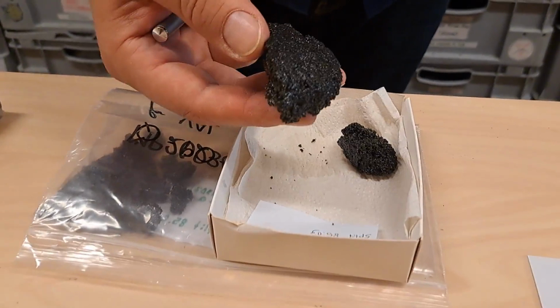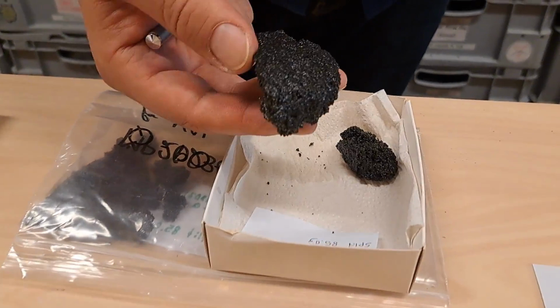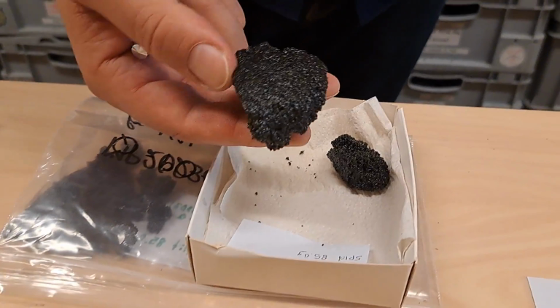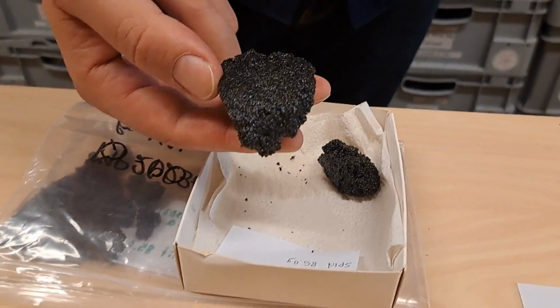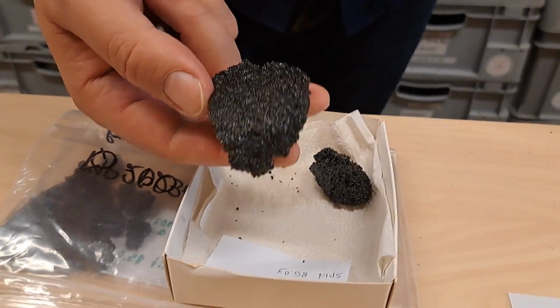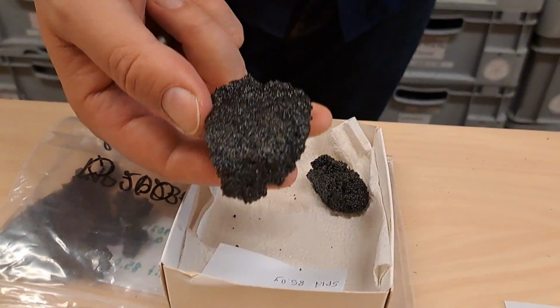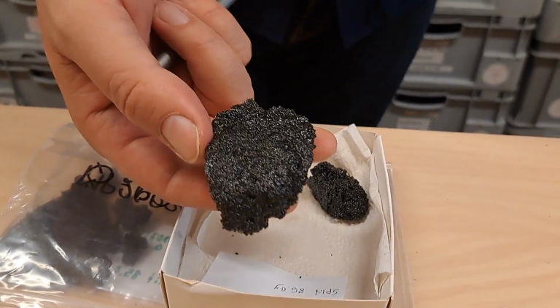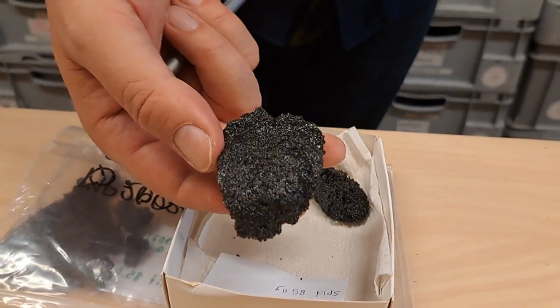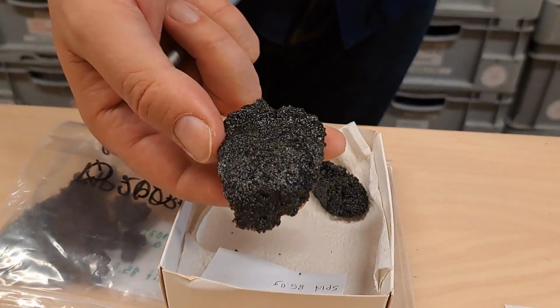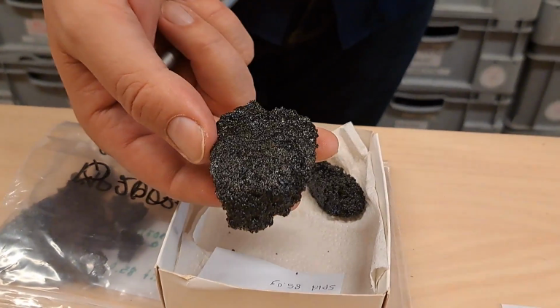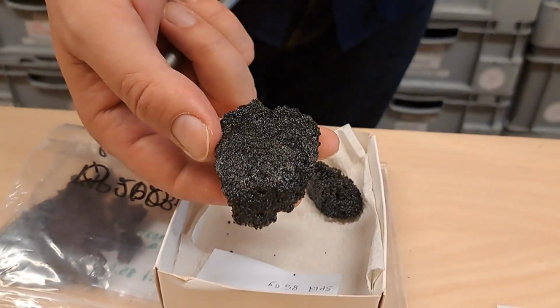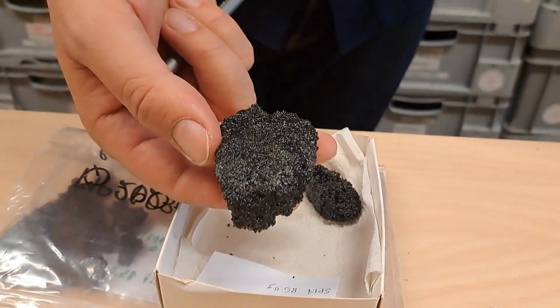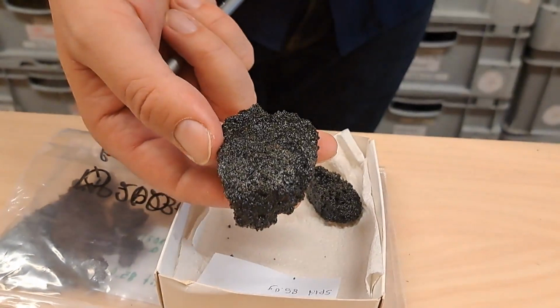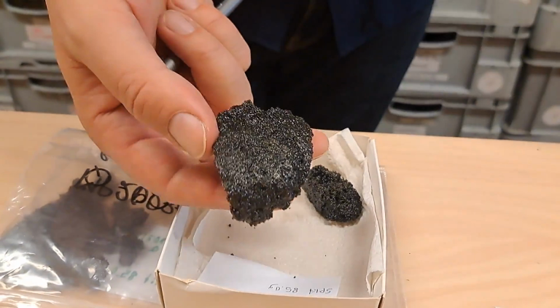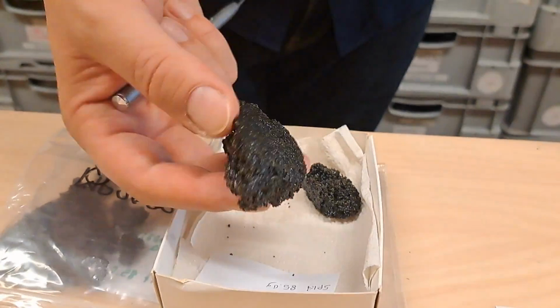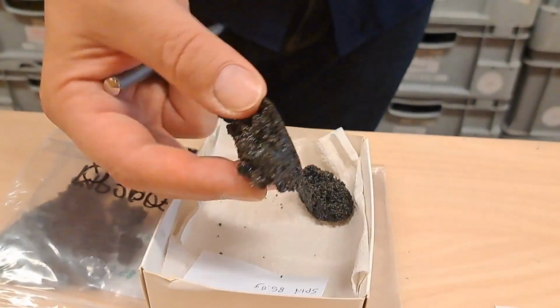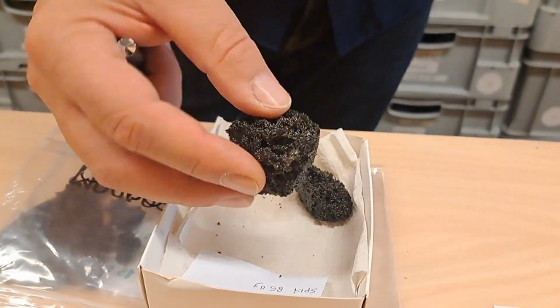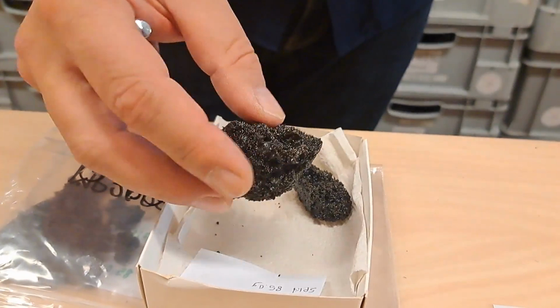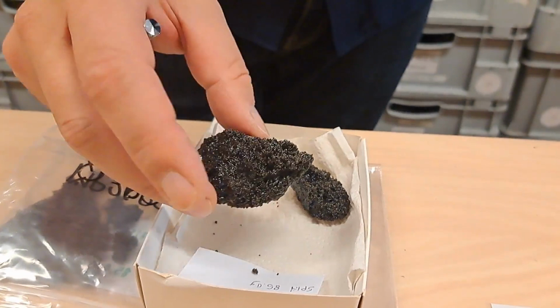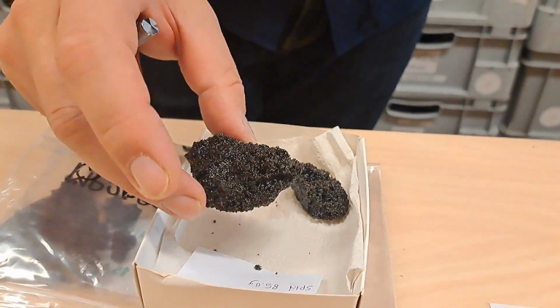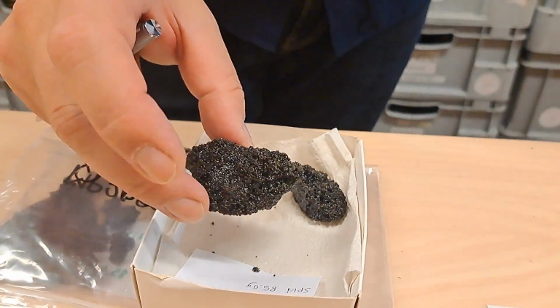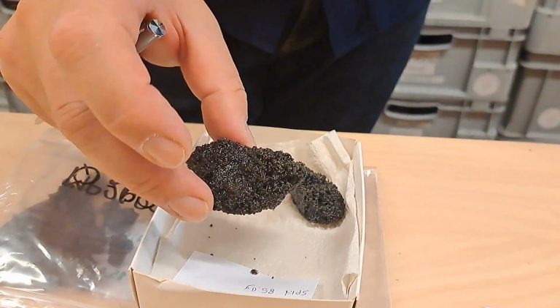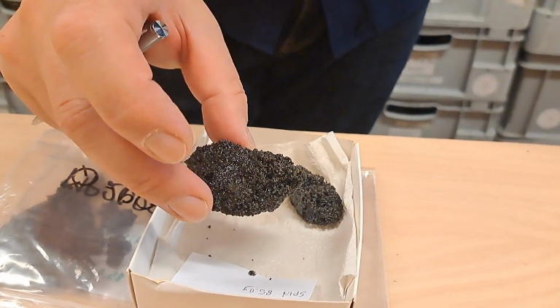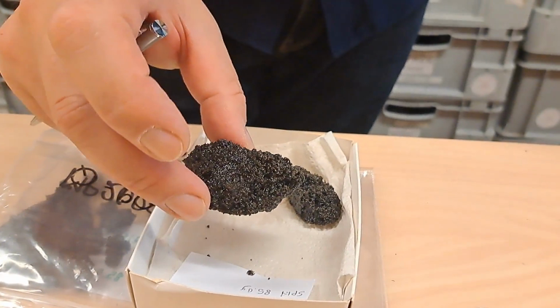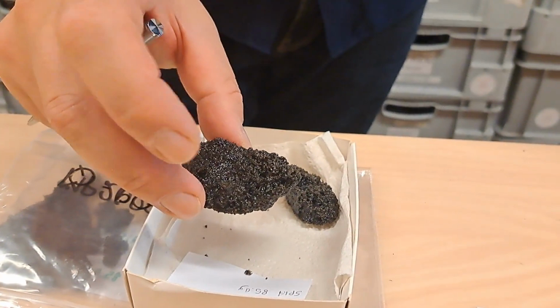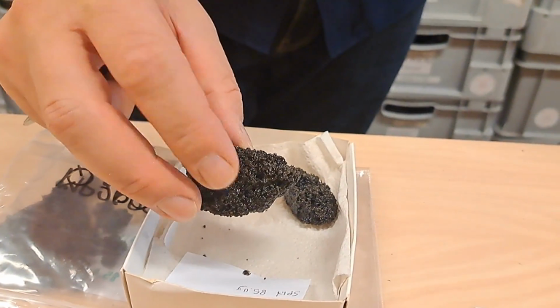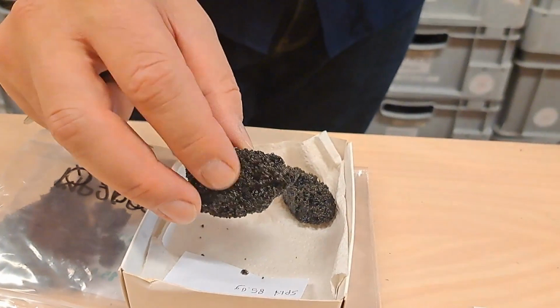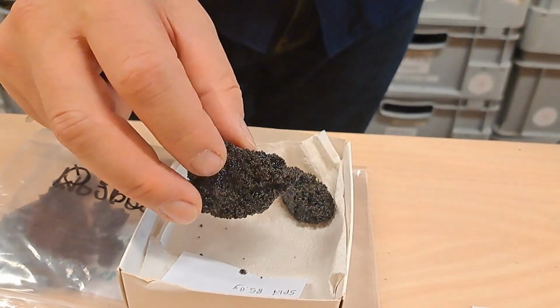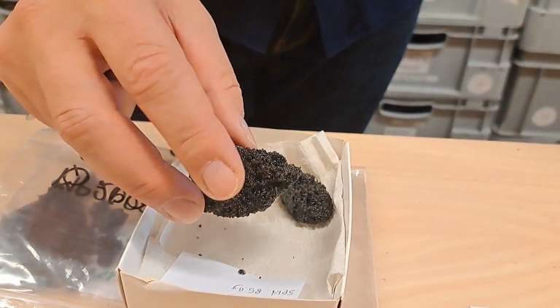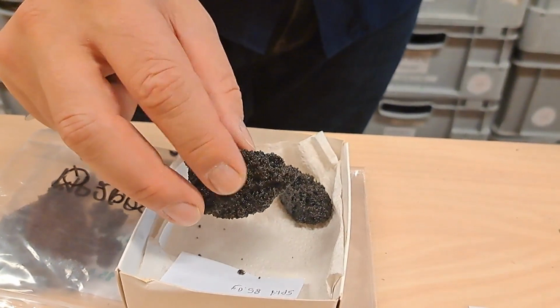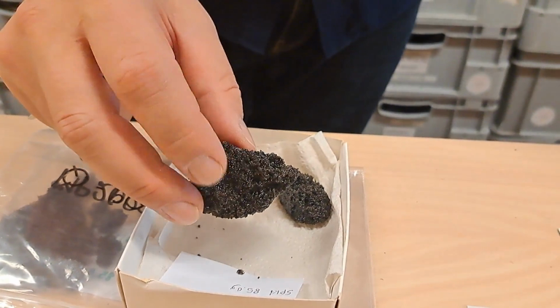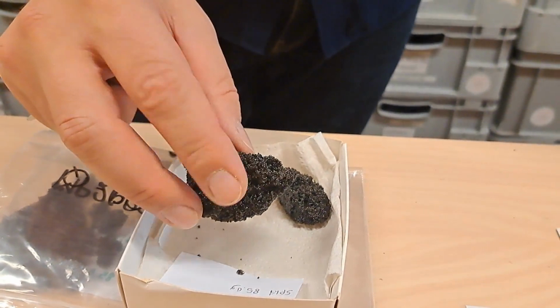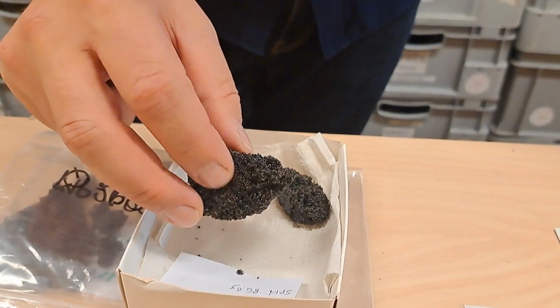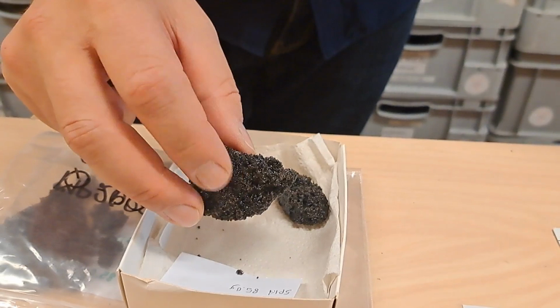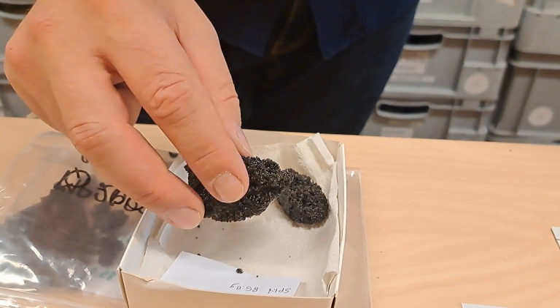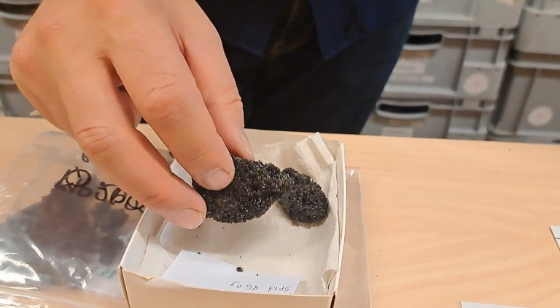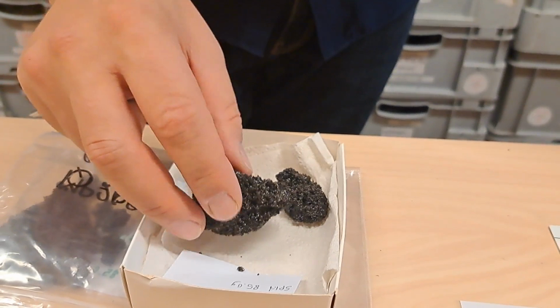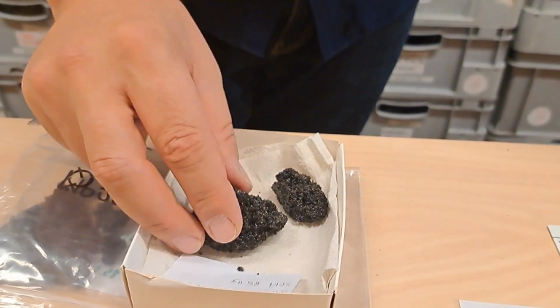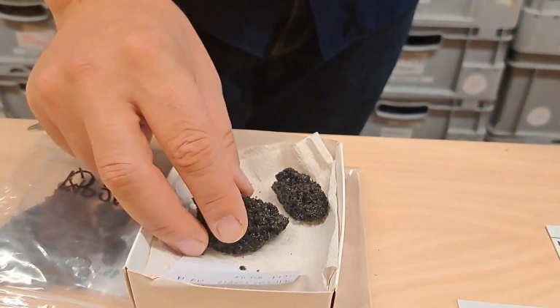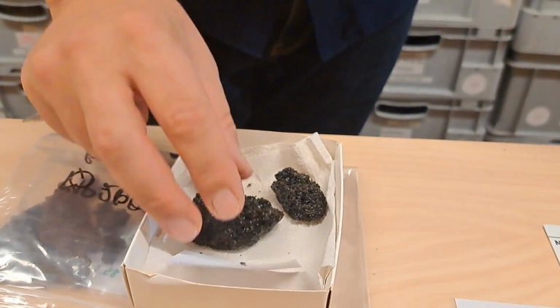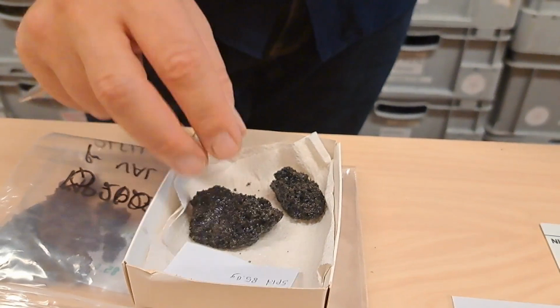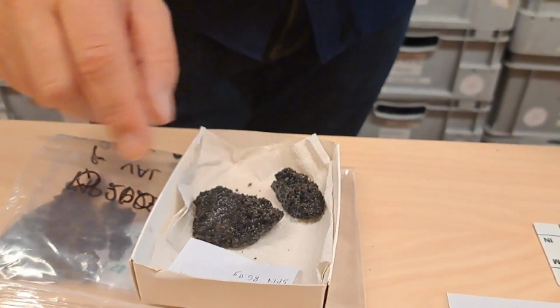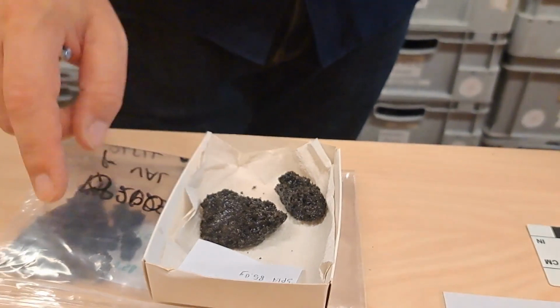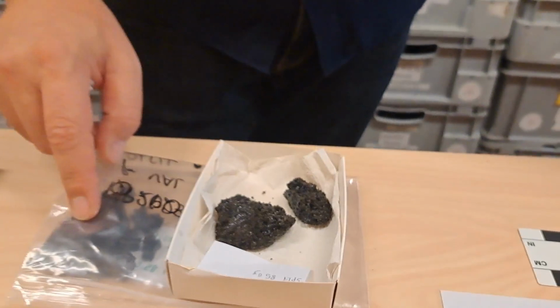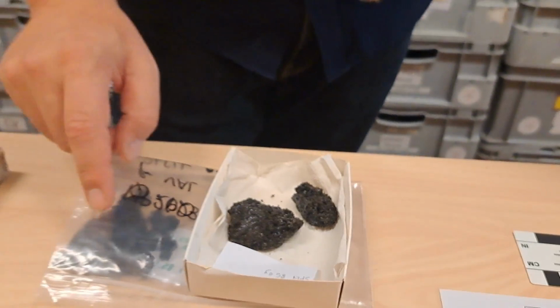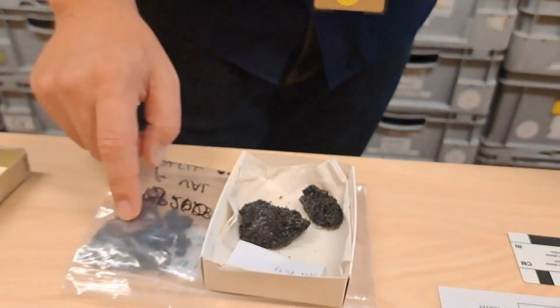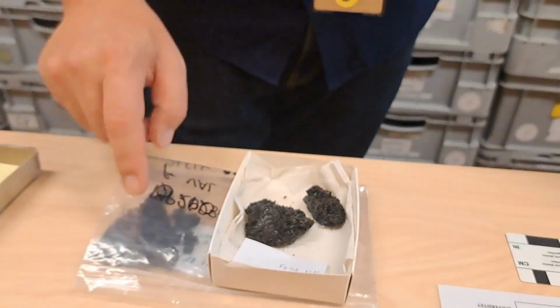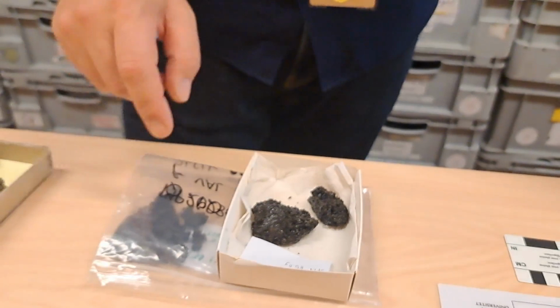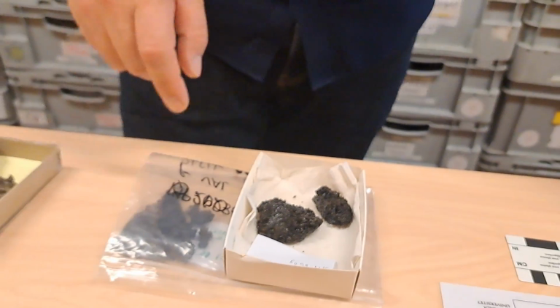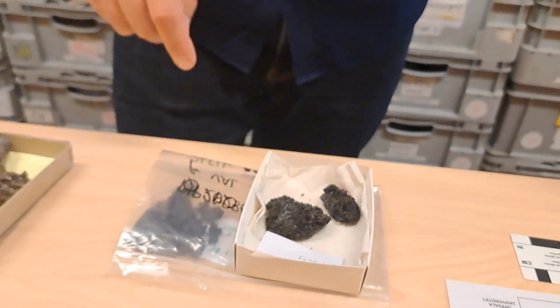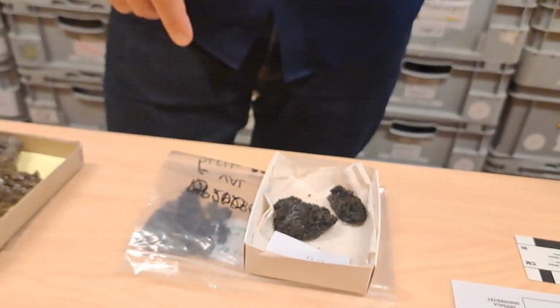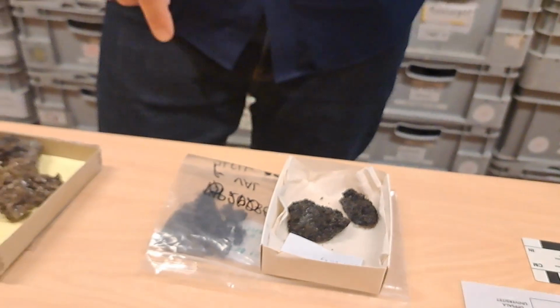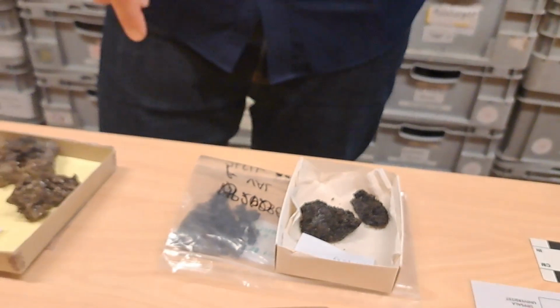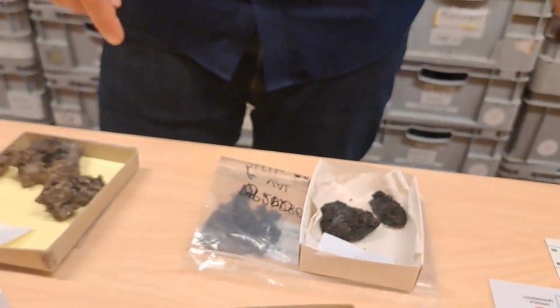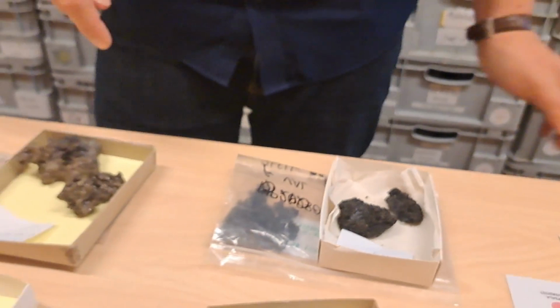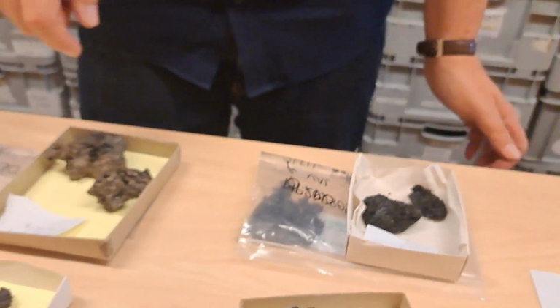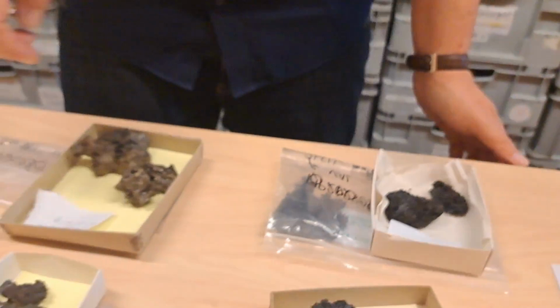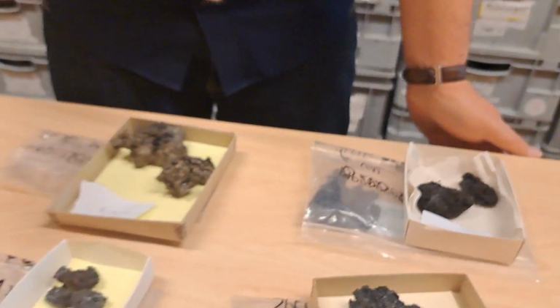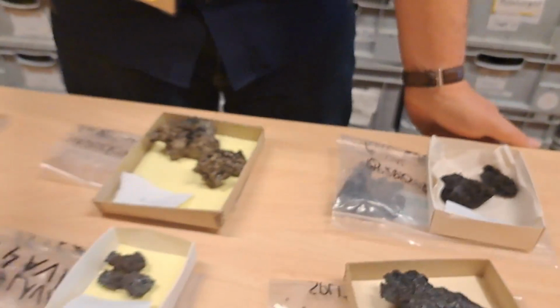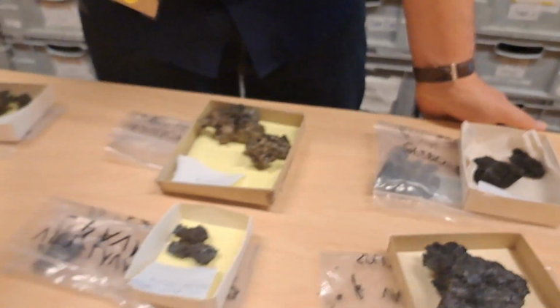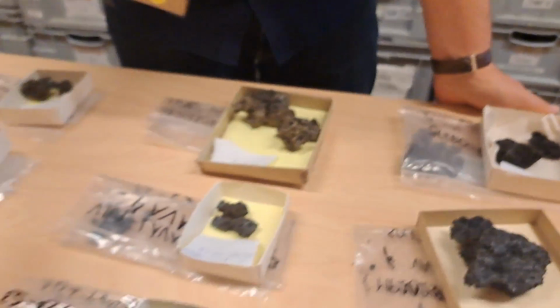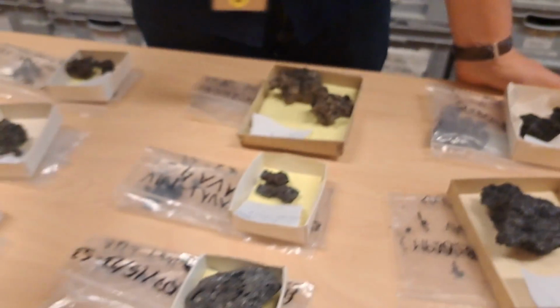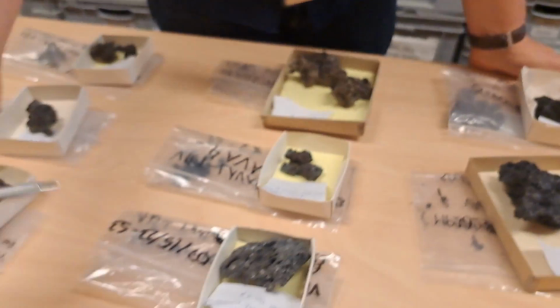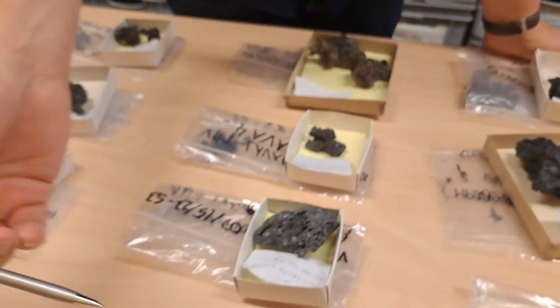So here we have another sample and again this is a glassy outer crust and a bubbly interior. It's a bit fragile but this will be good for geochemistry.